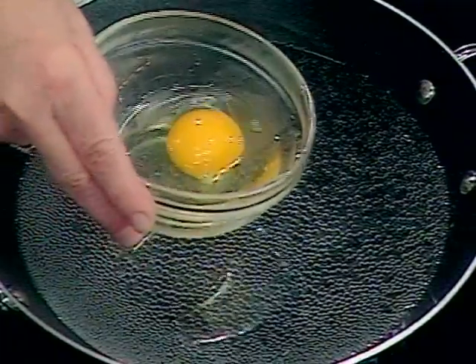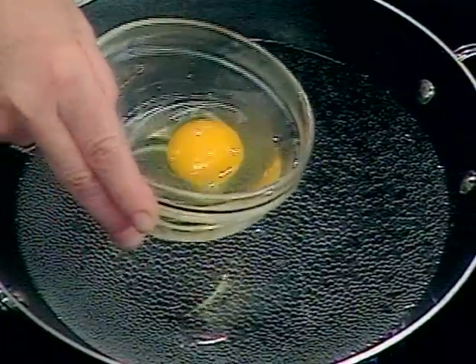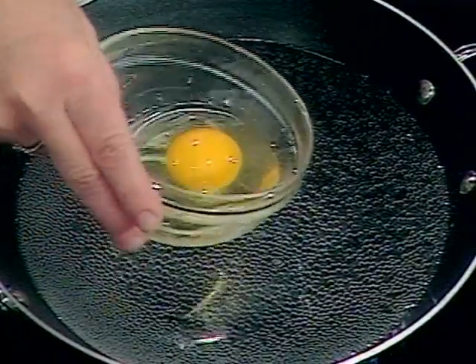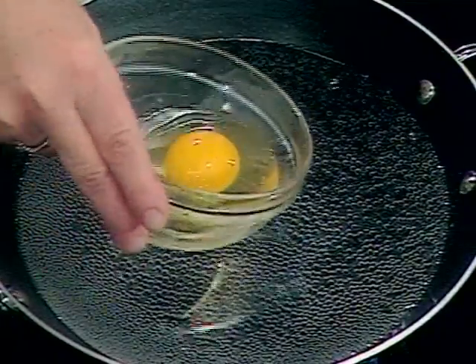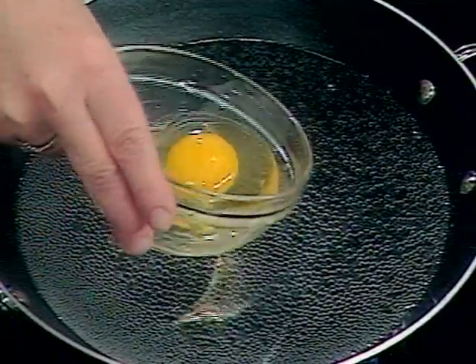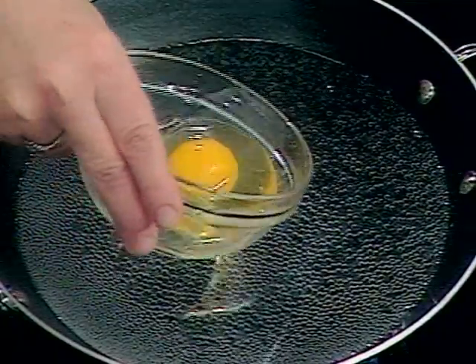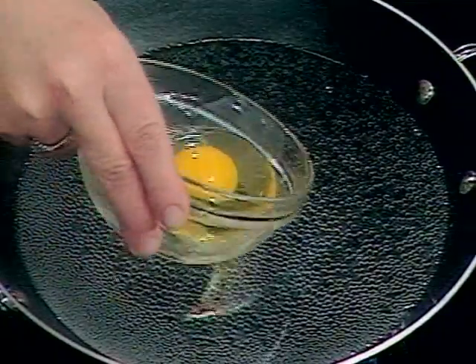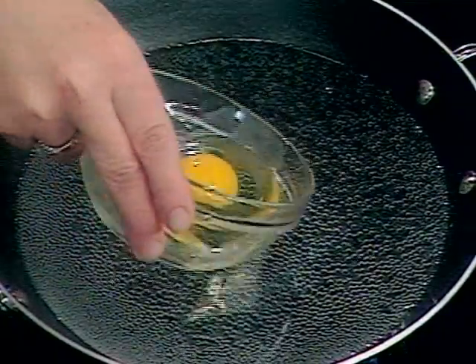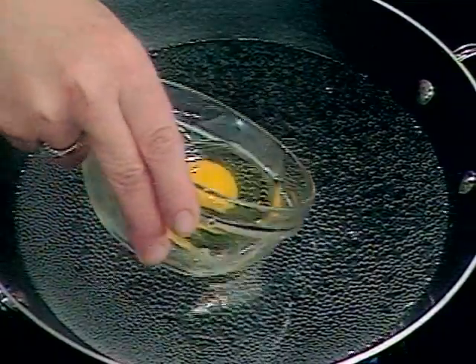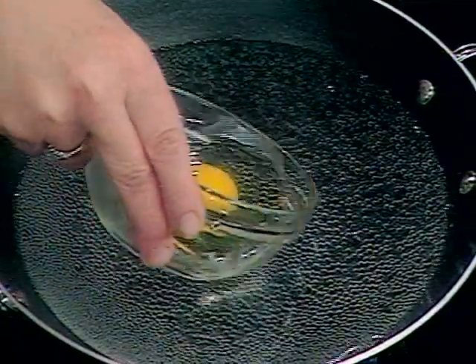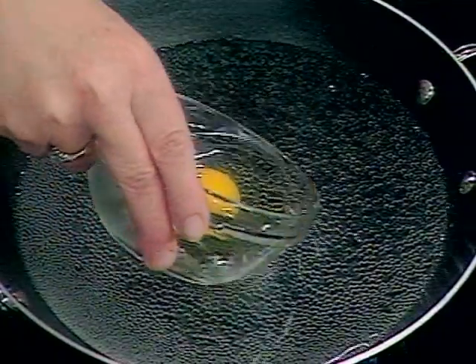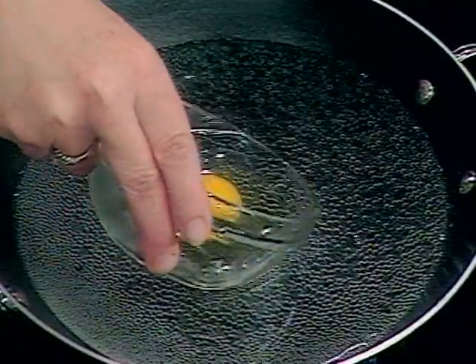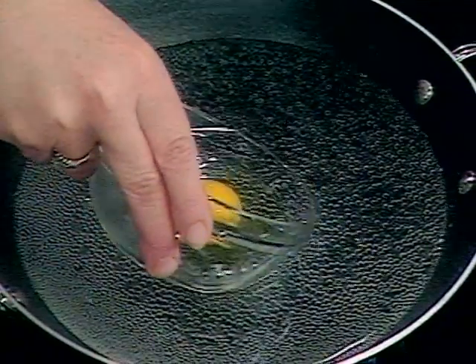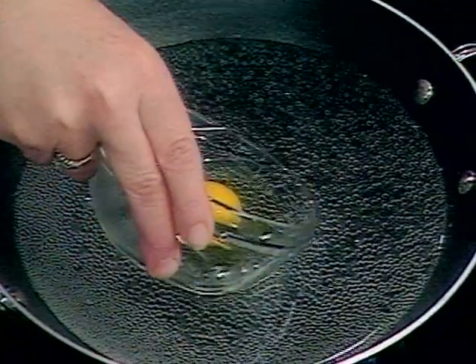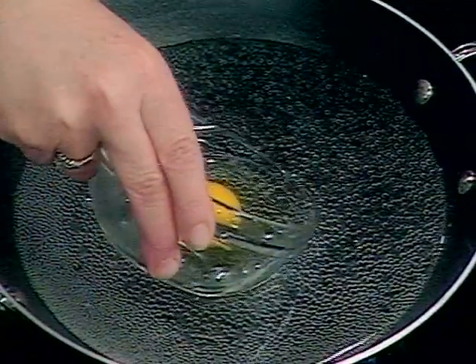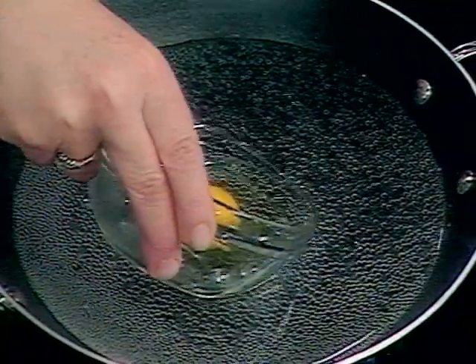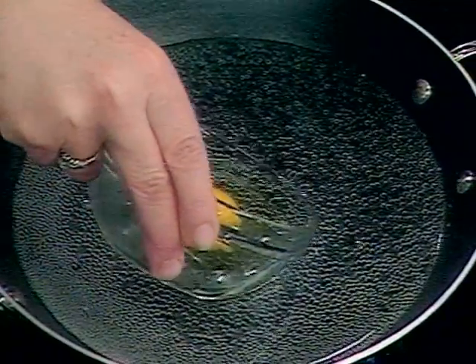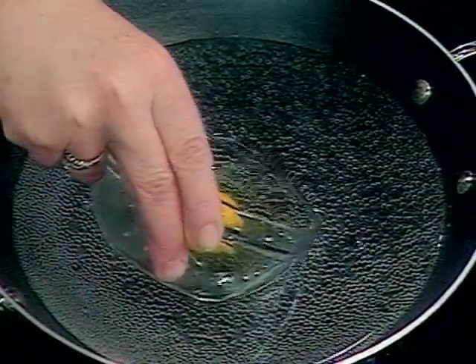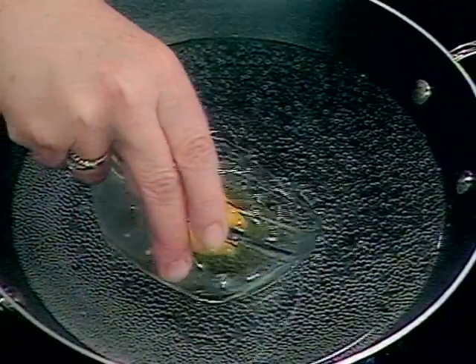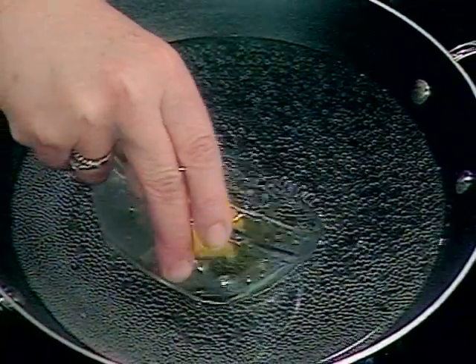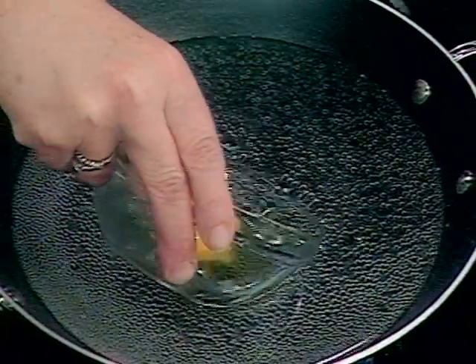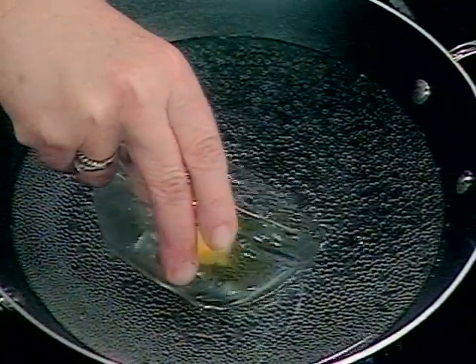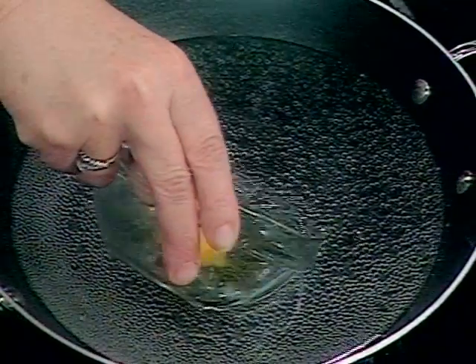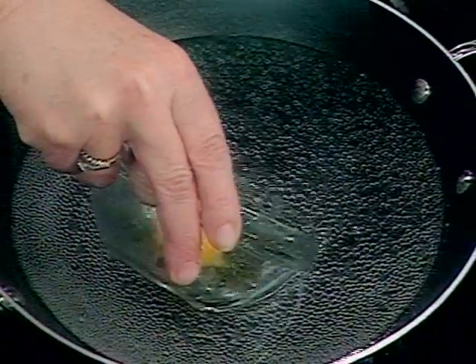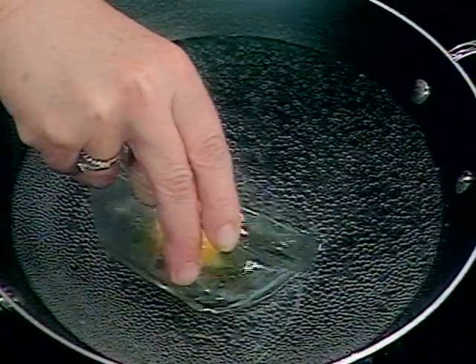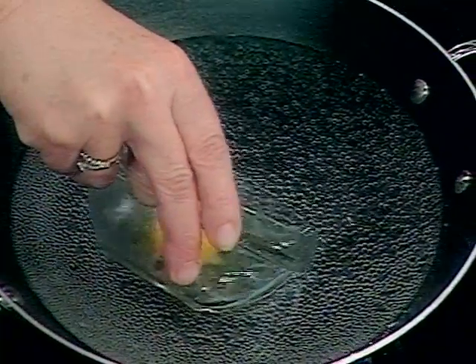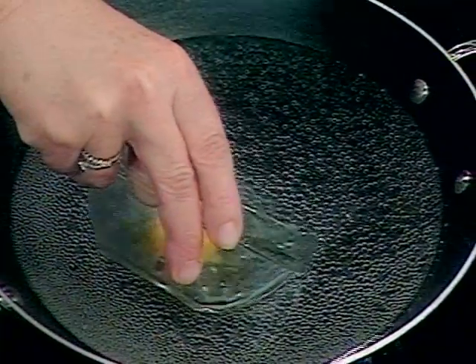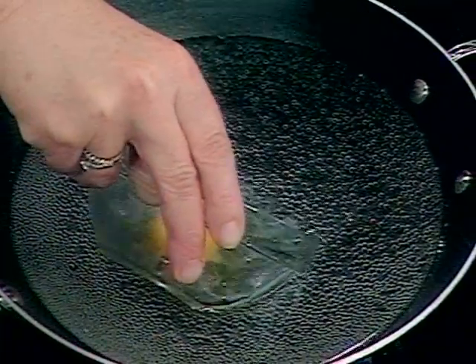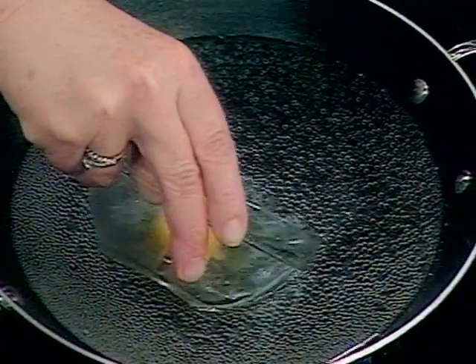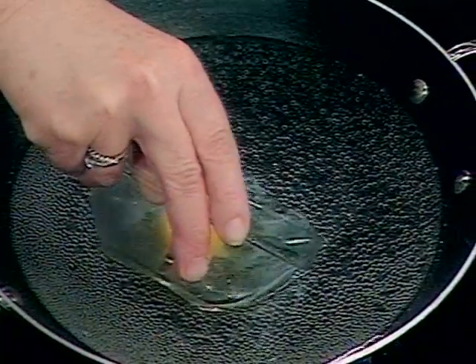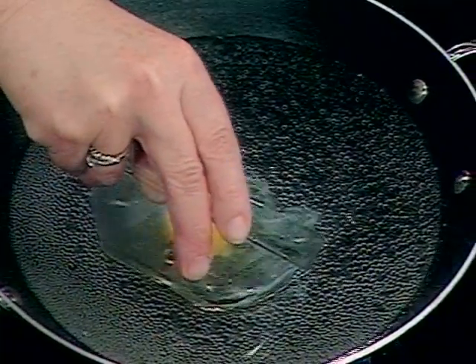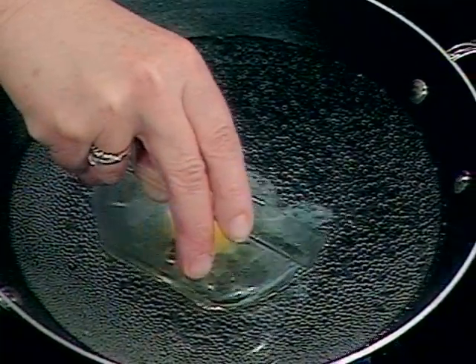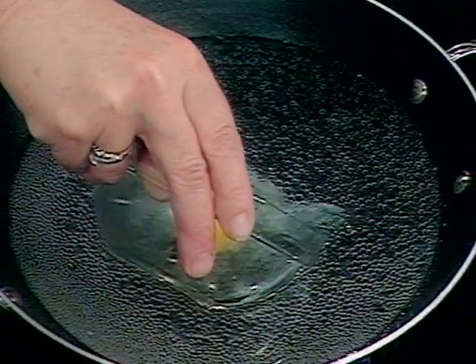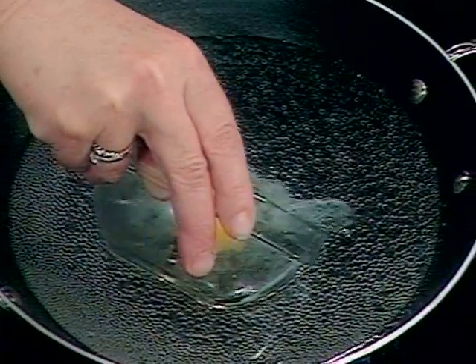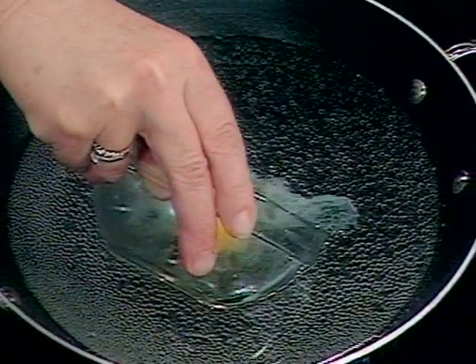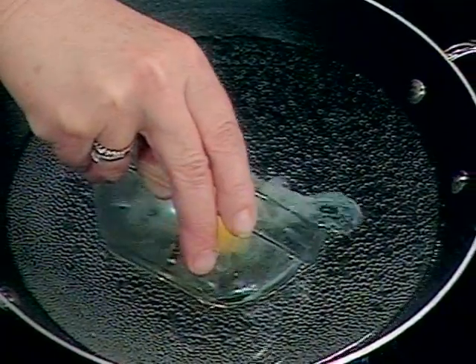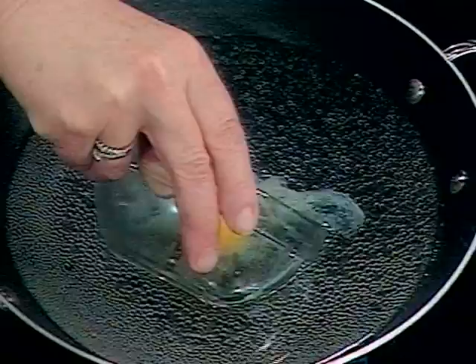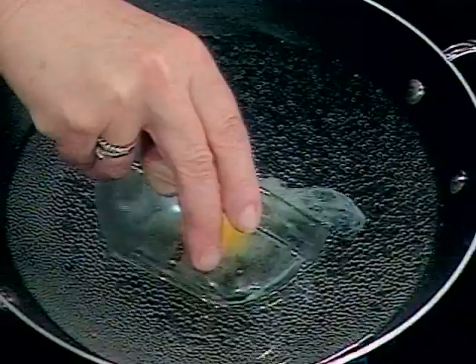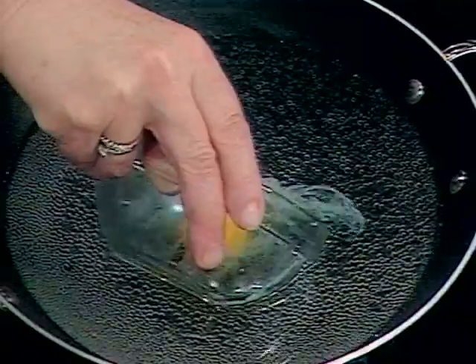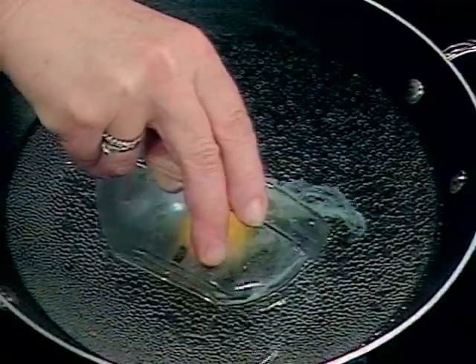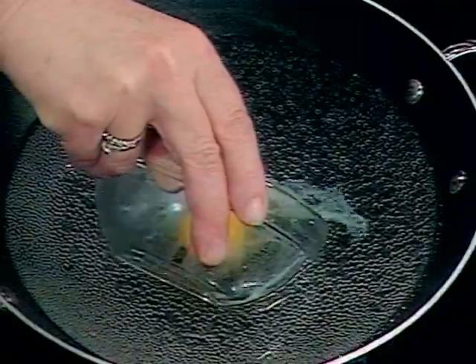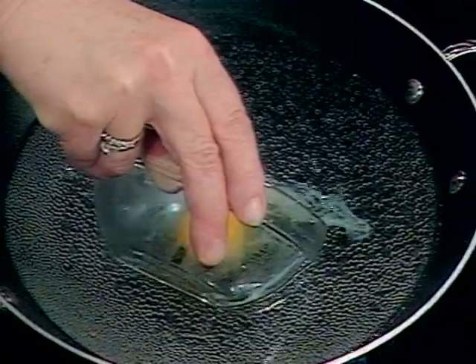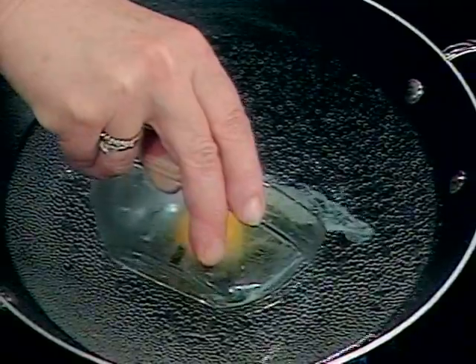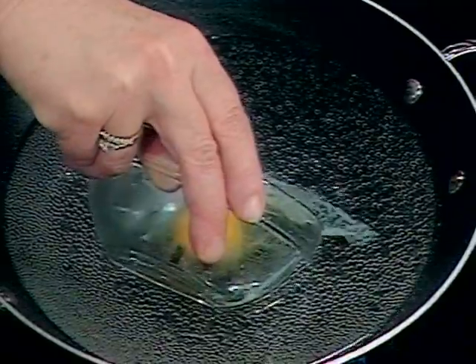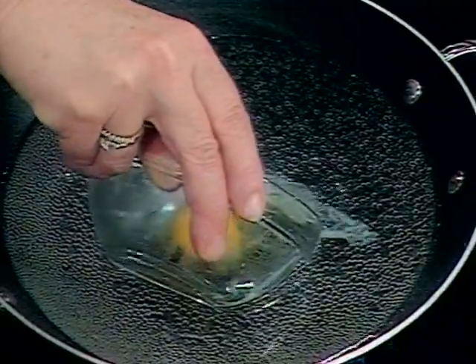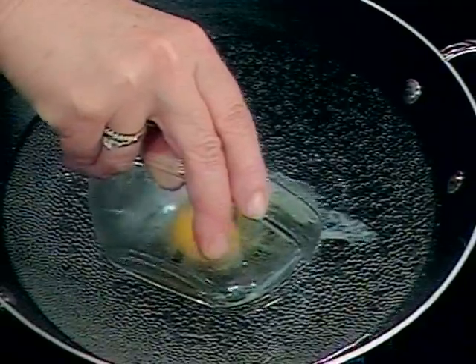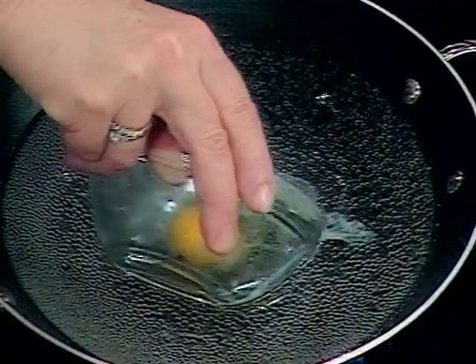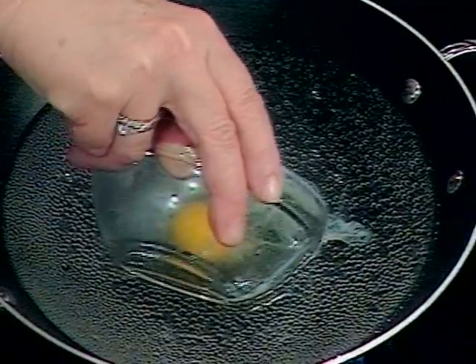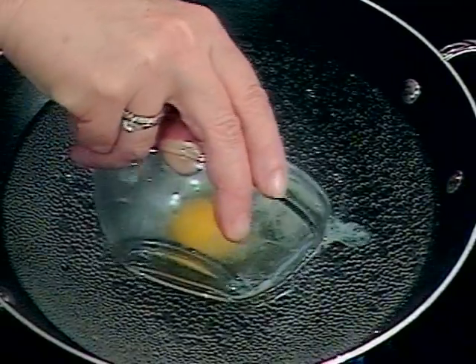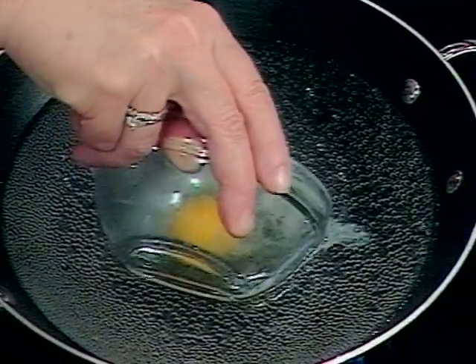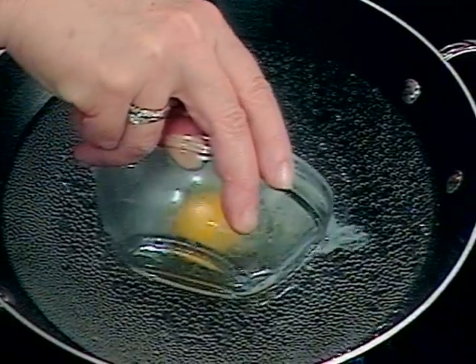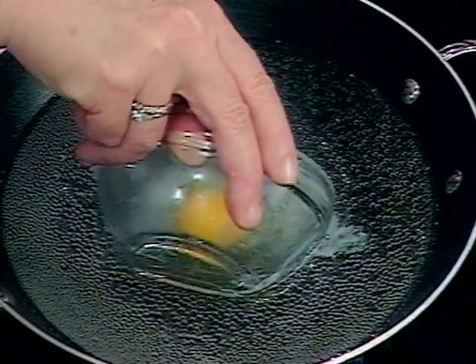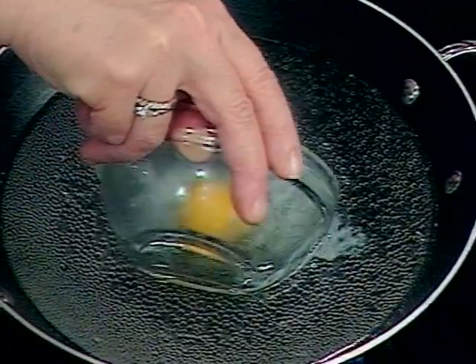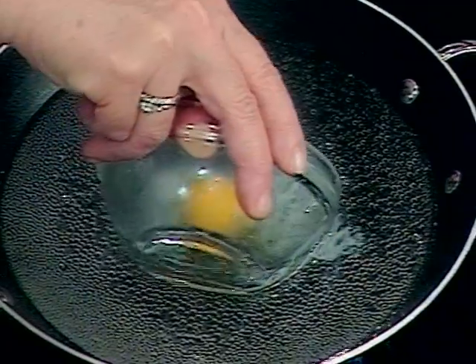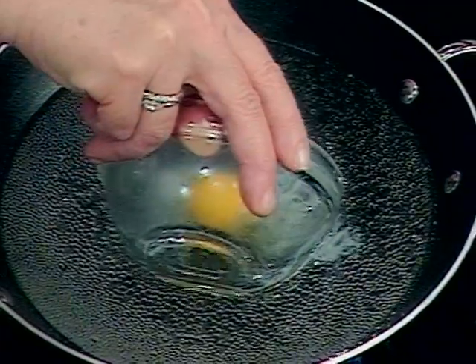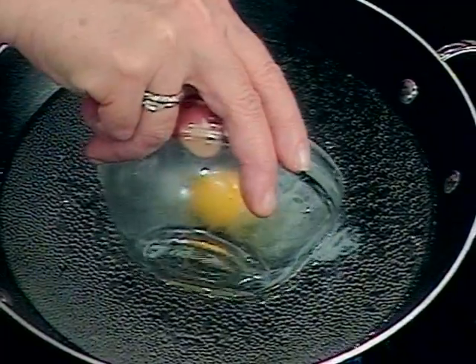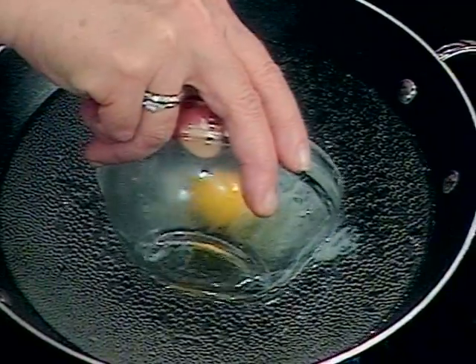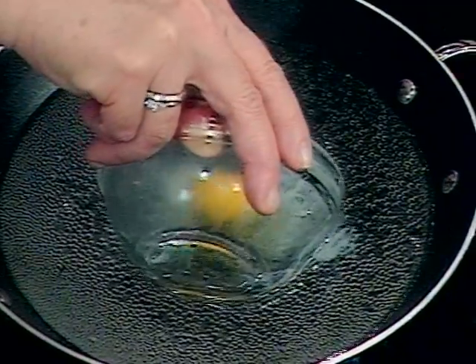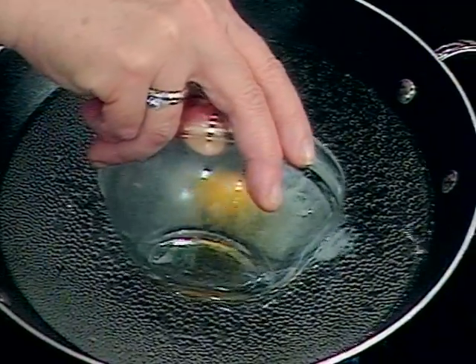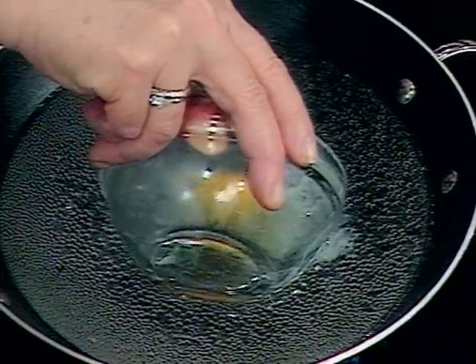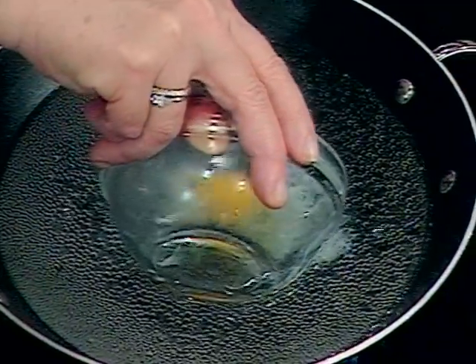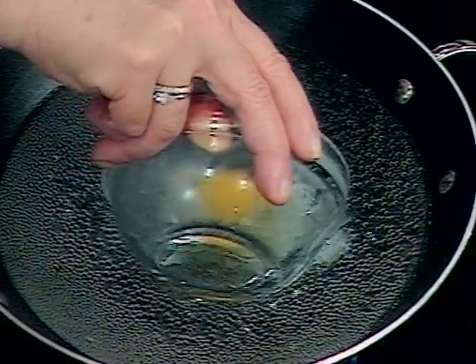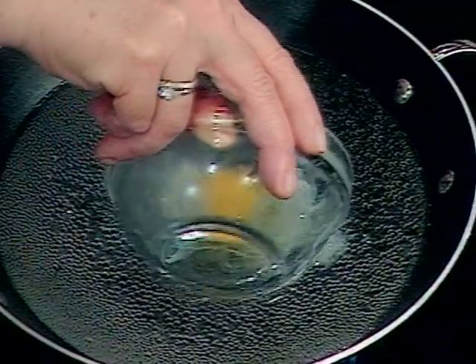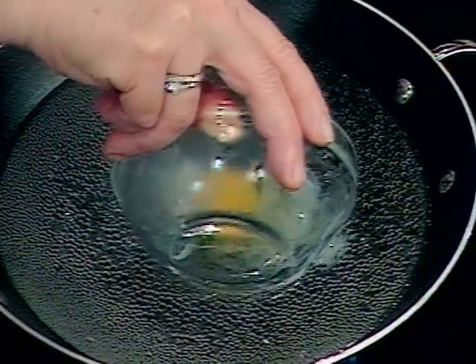Crack an egg into a bowl, and then put it into simmering water, just like that.